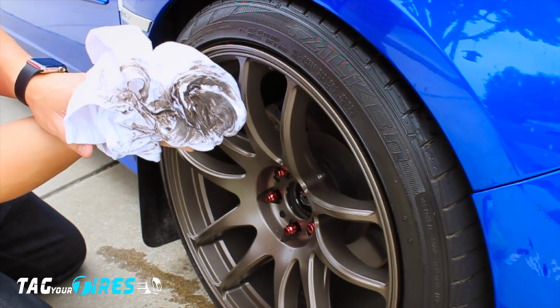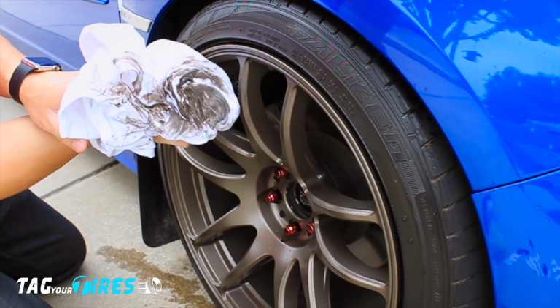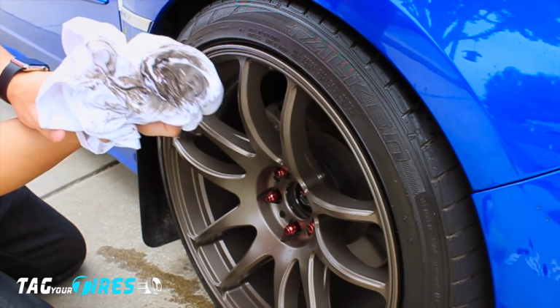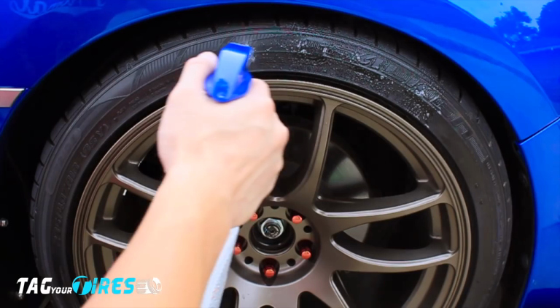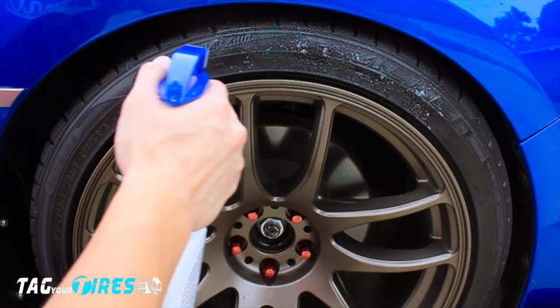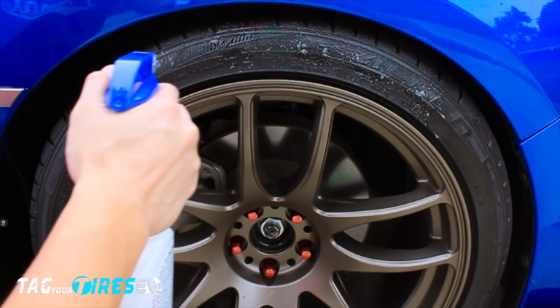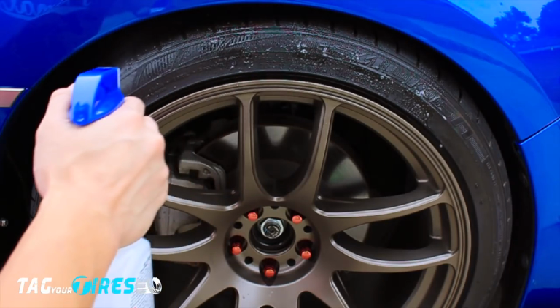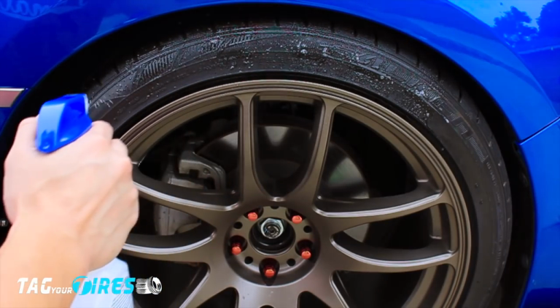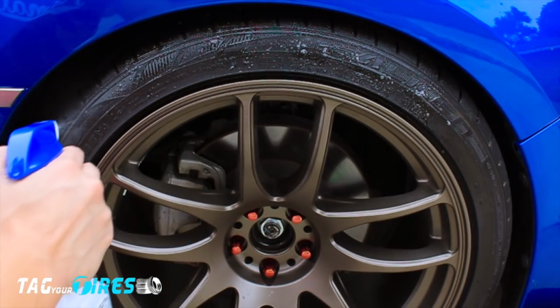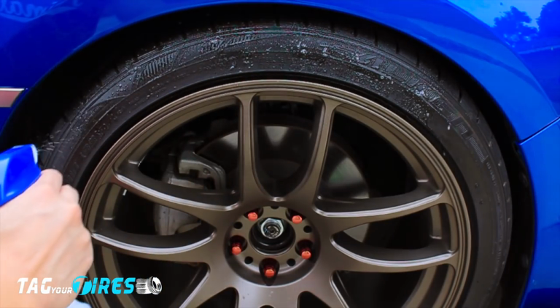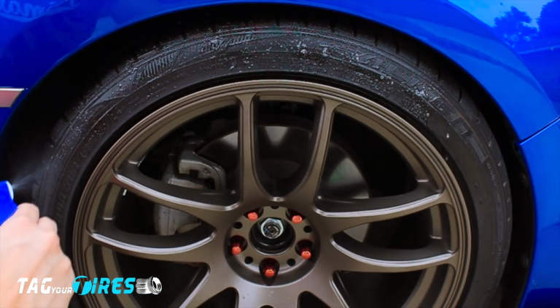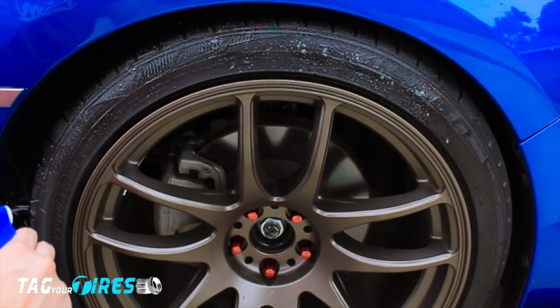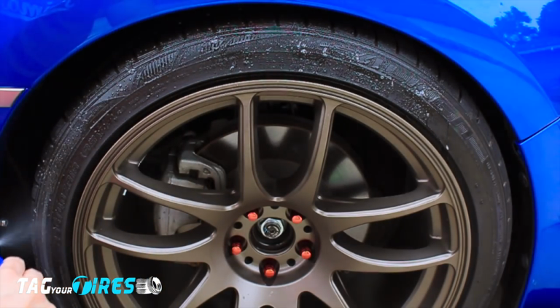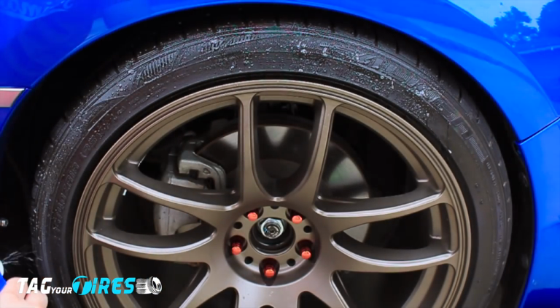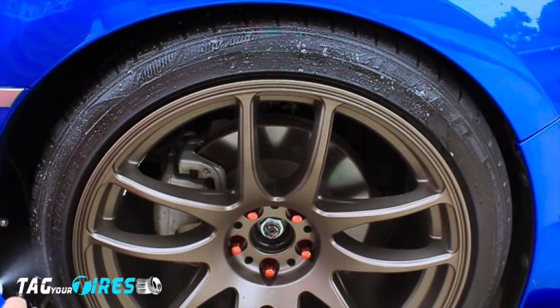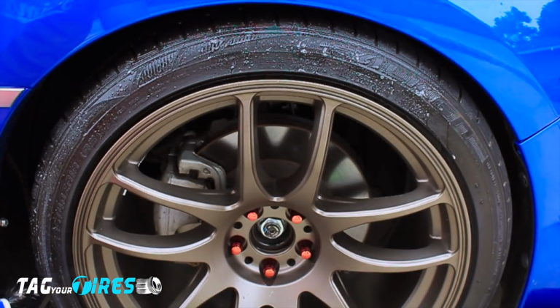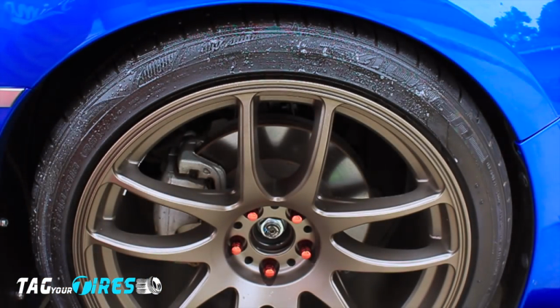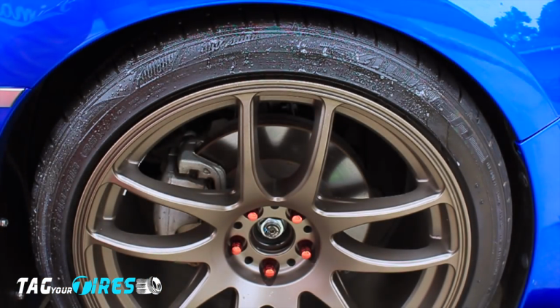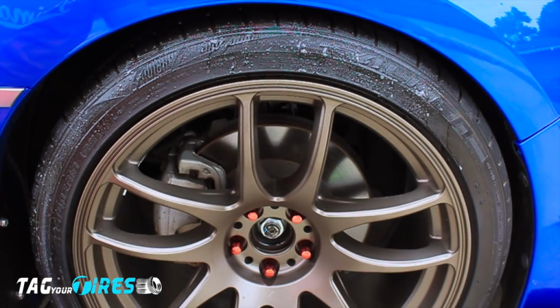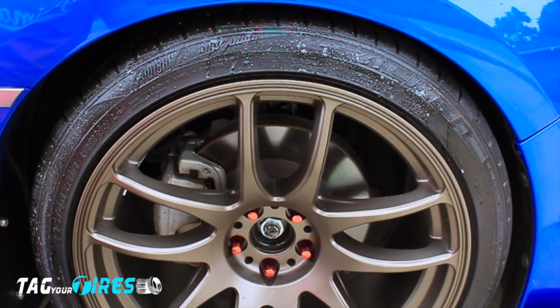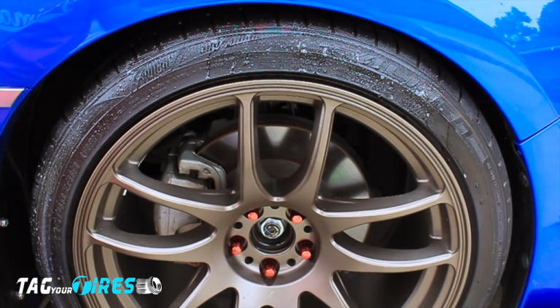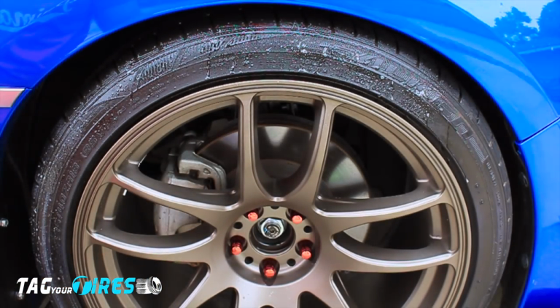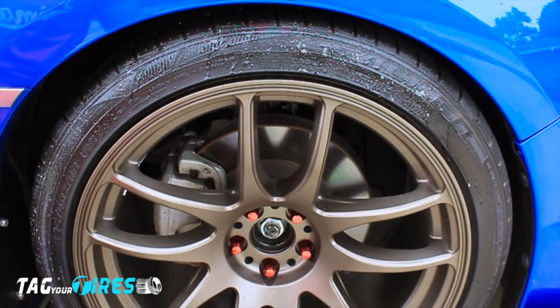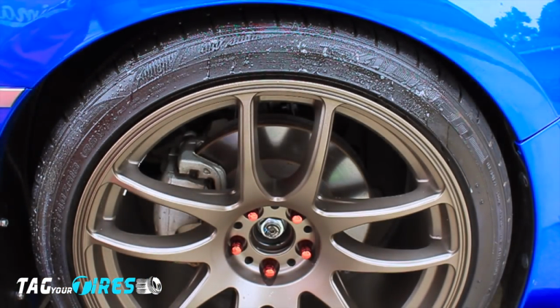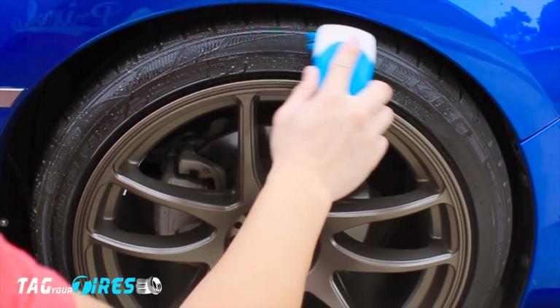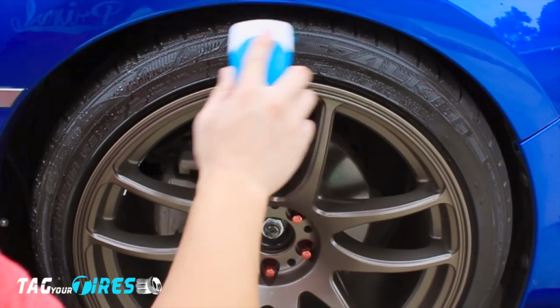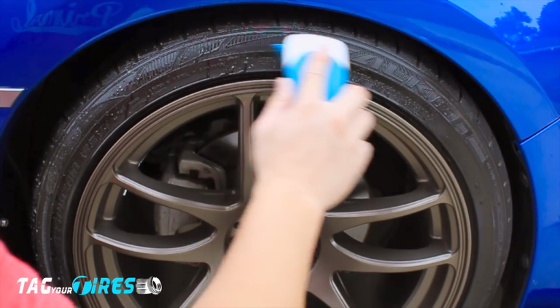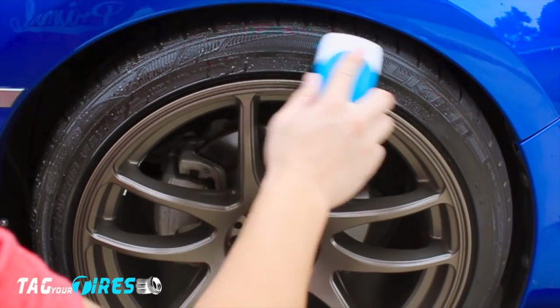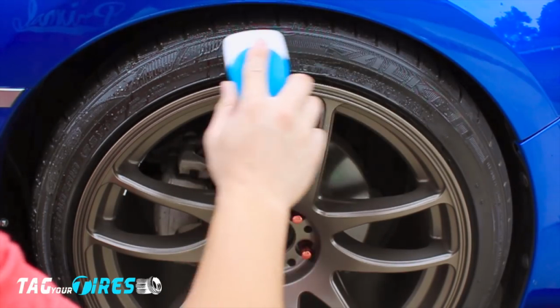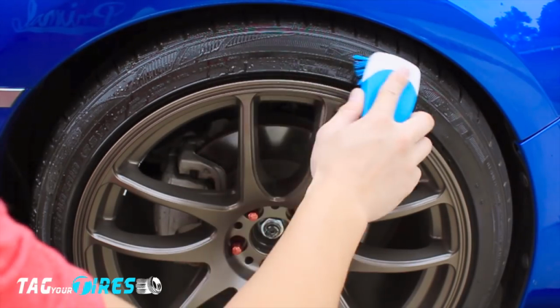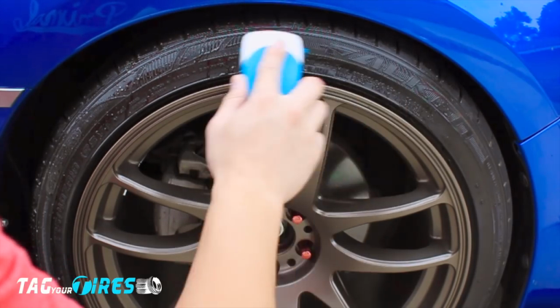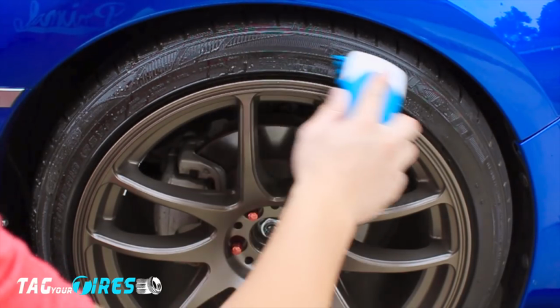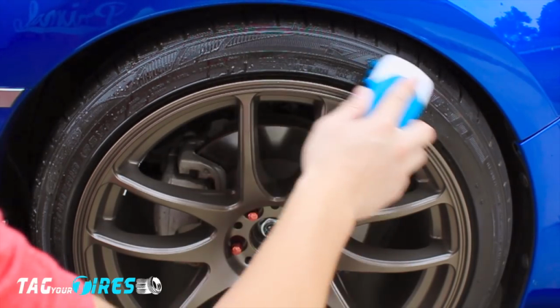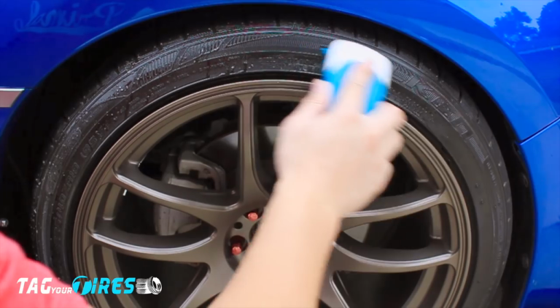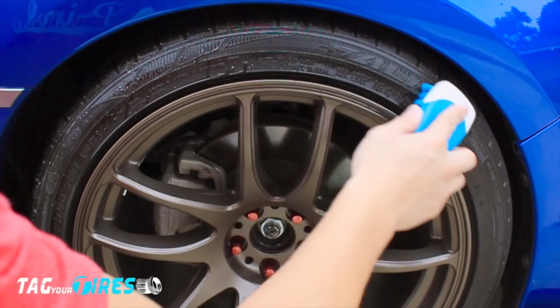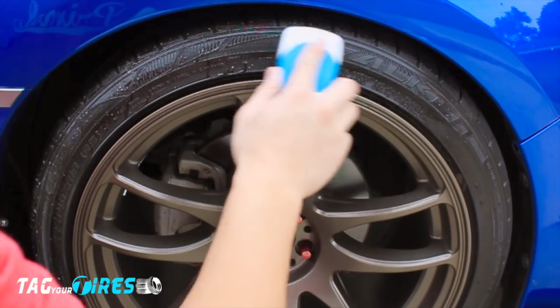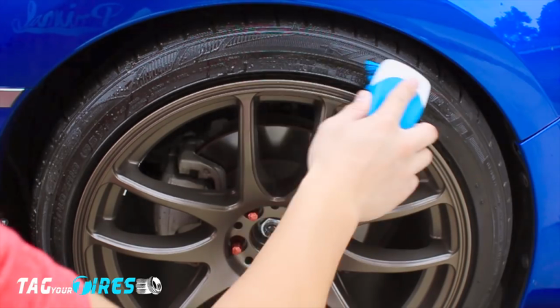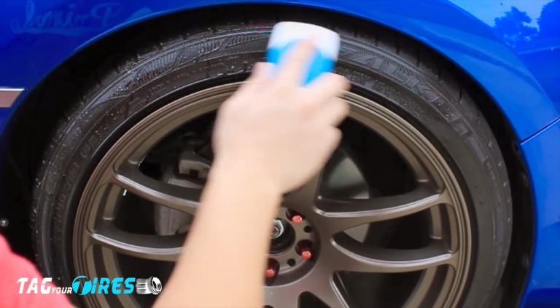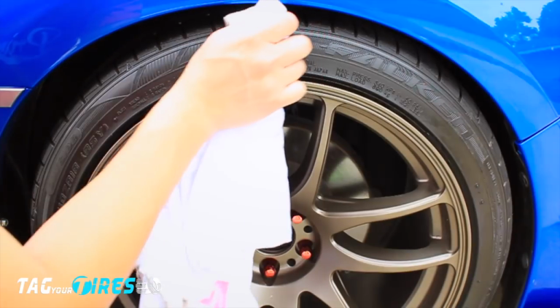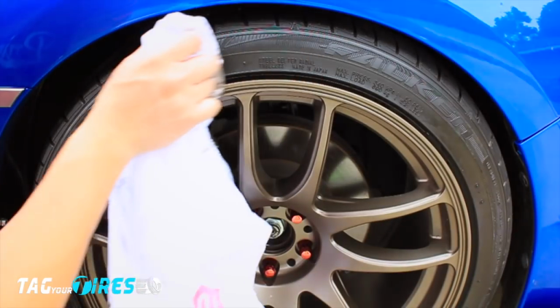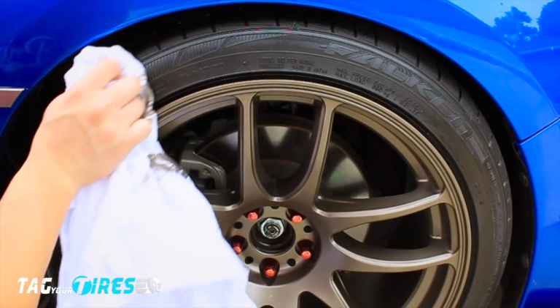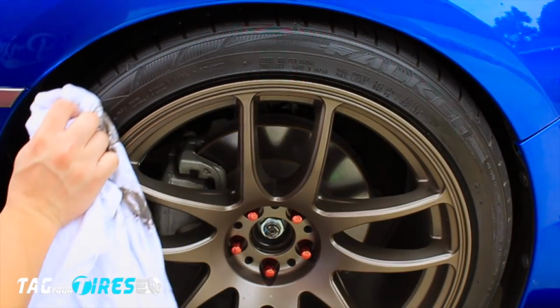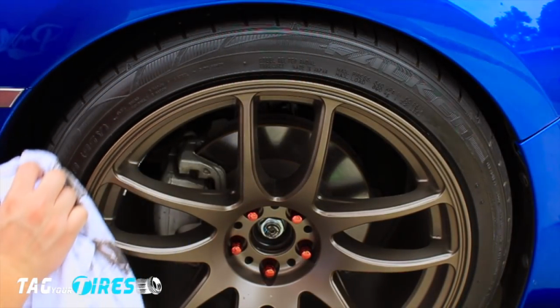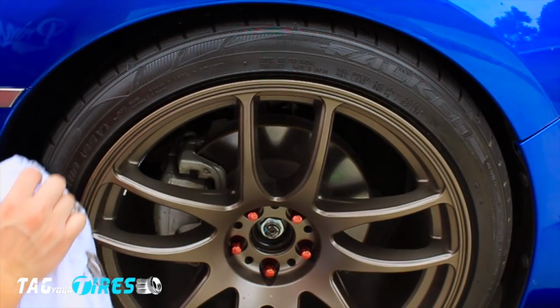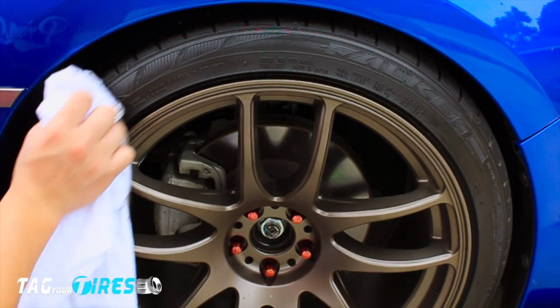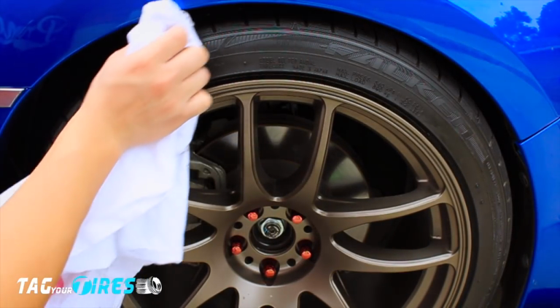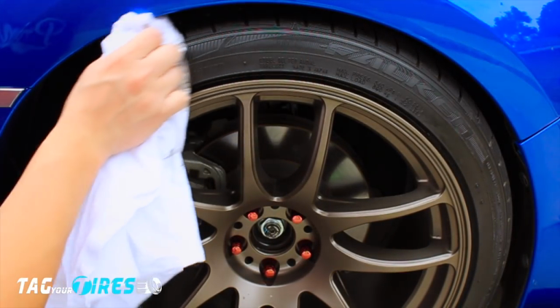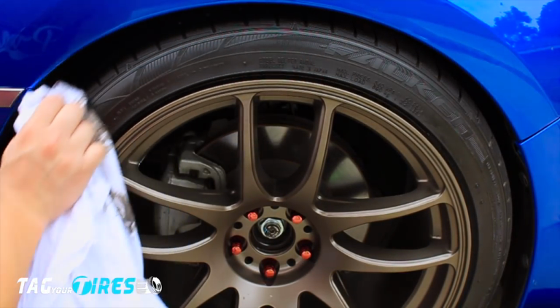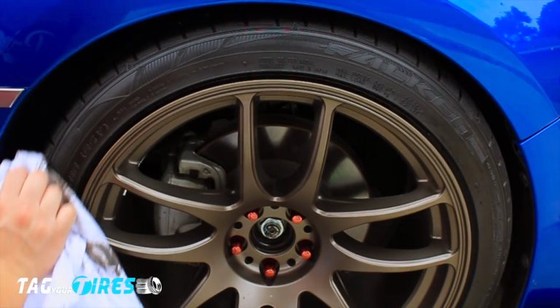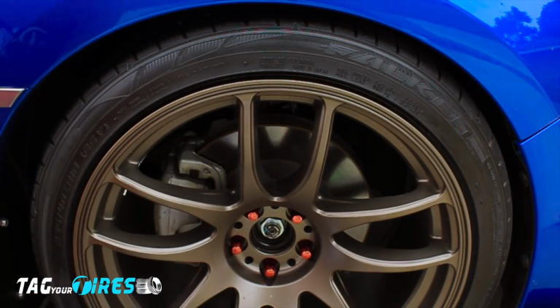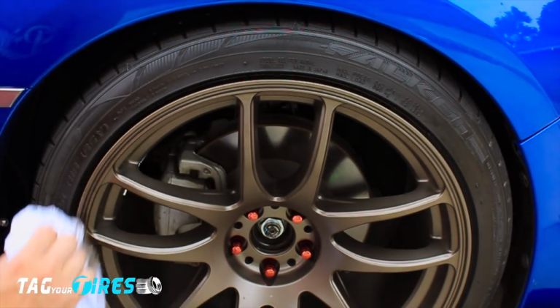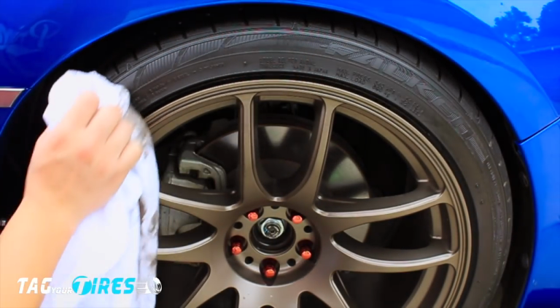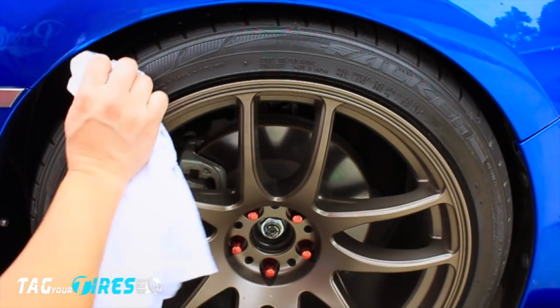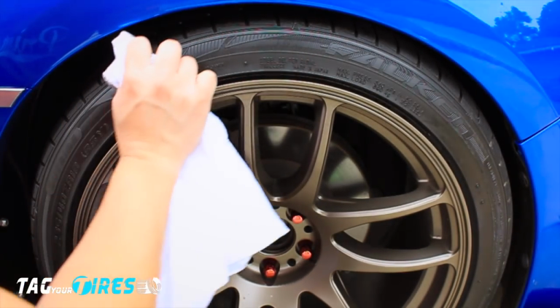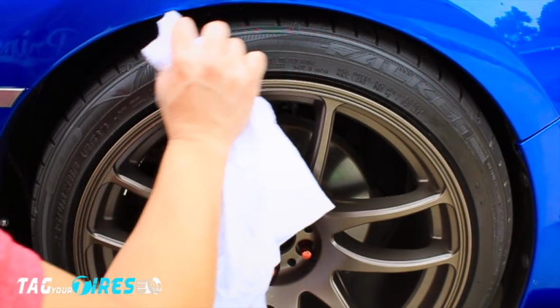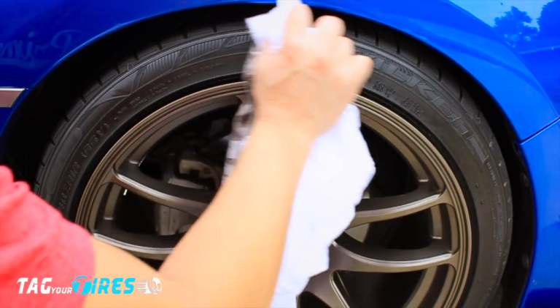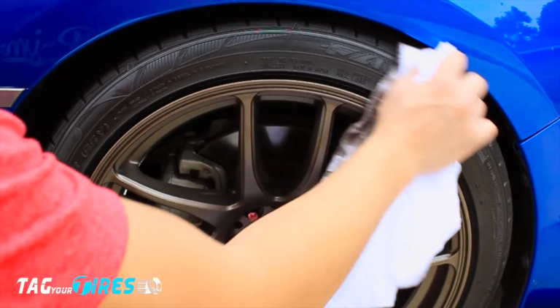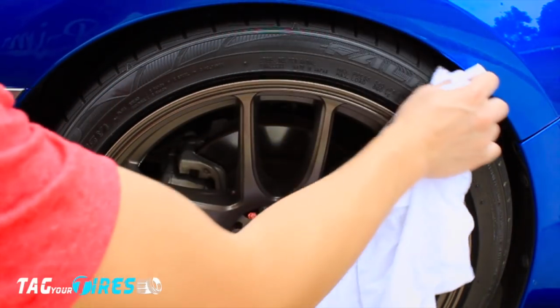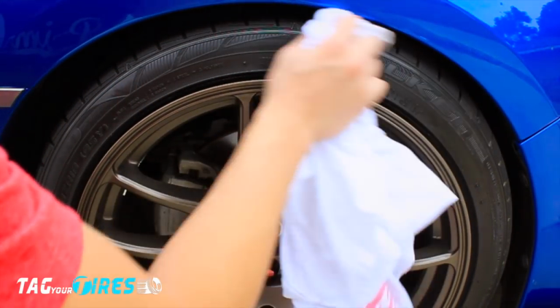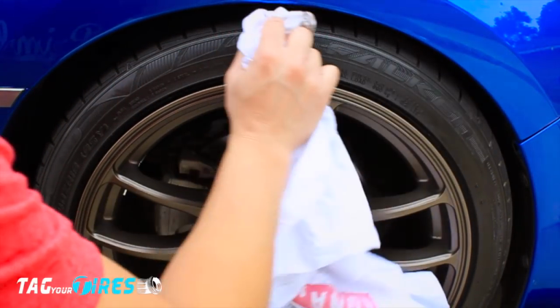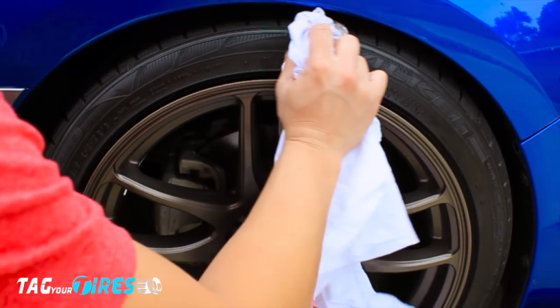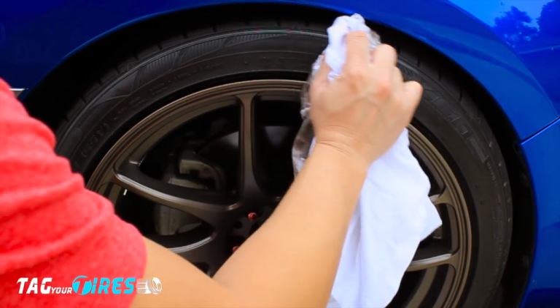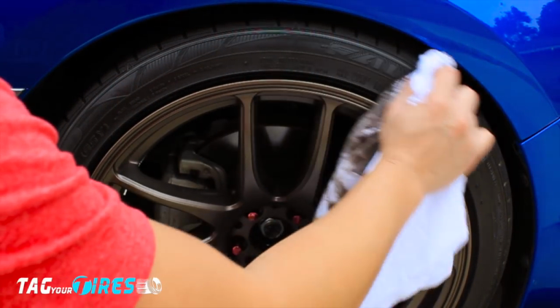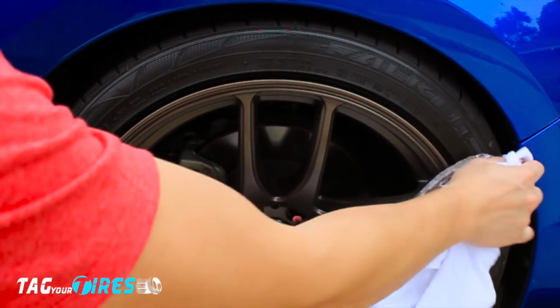I cleaned that same surface three times, but you can do it as many times as you want. Repeat the same process by spraying, scrubbing, and wiping it down.